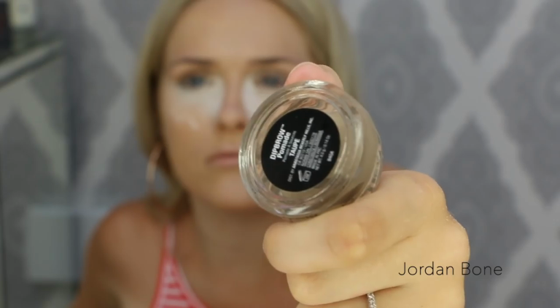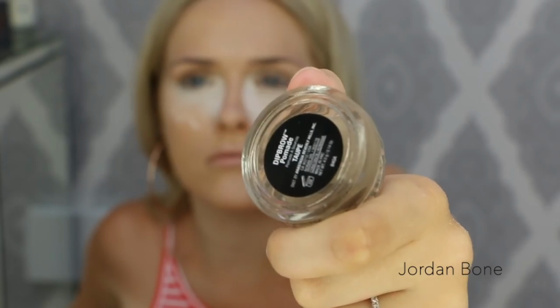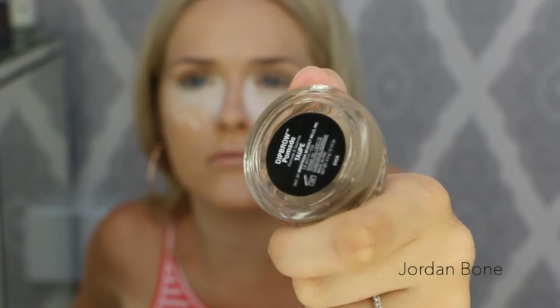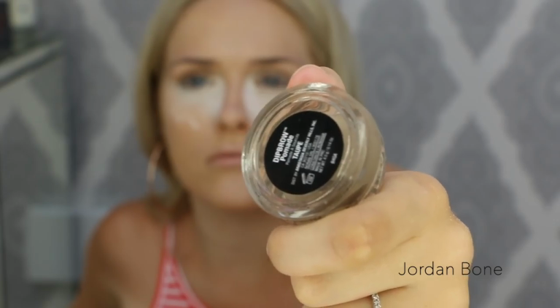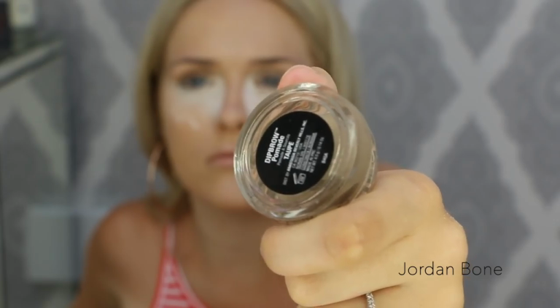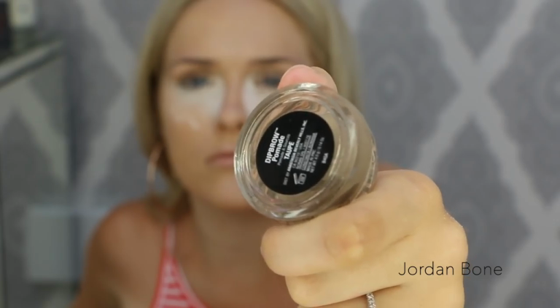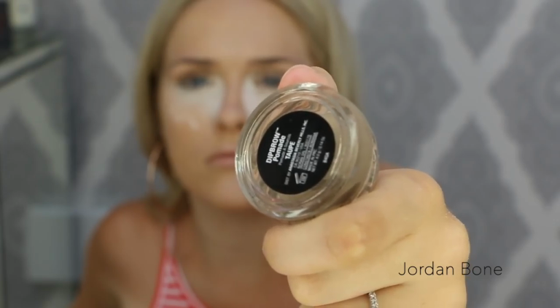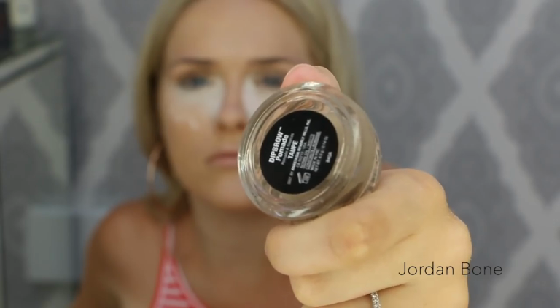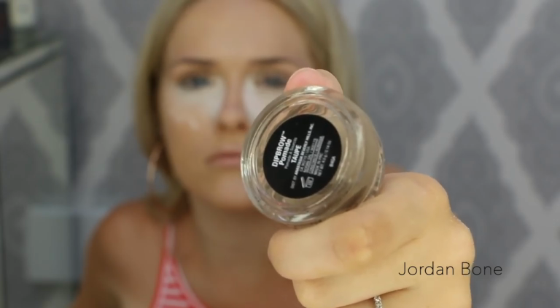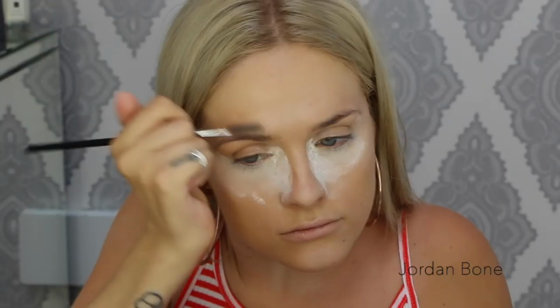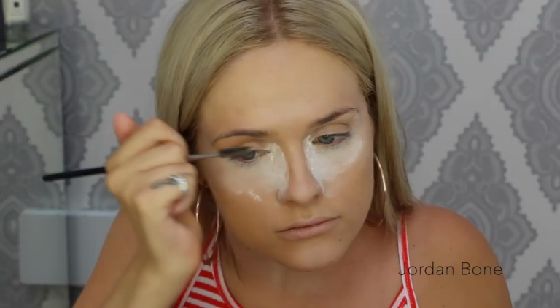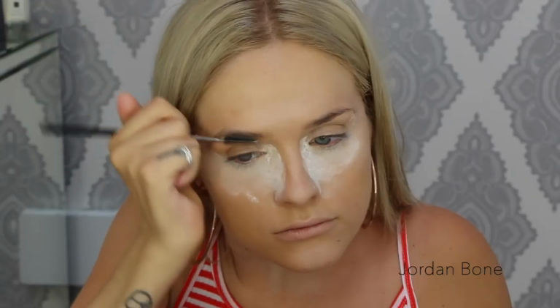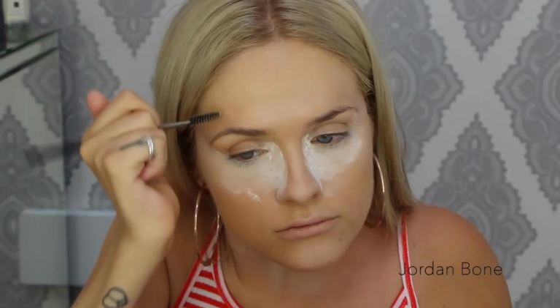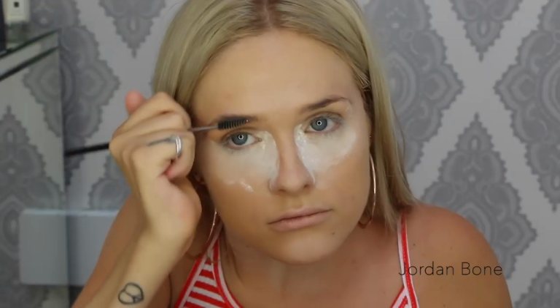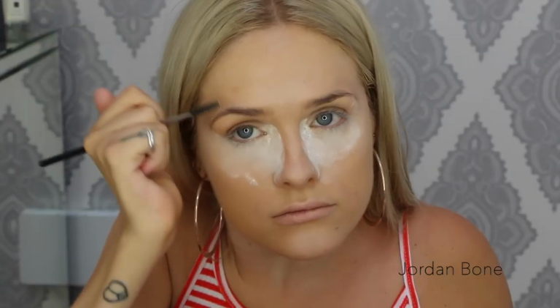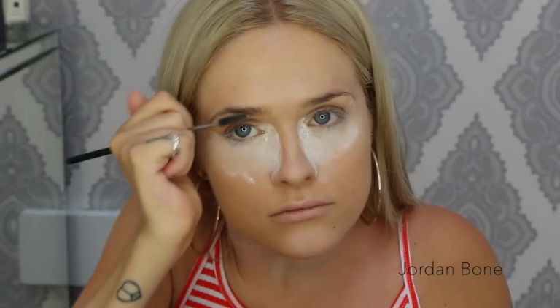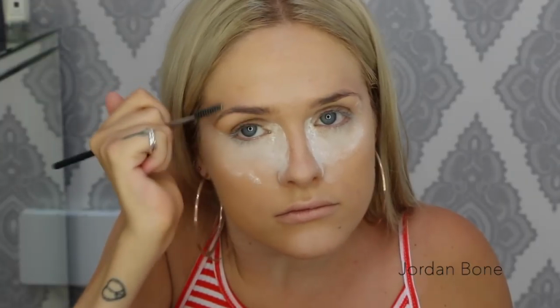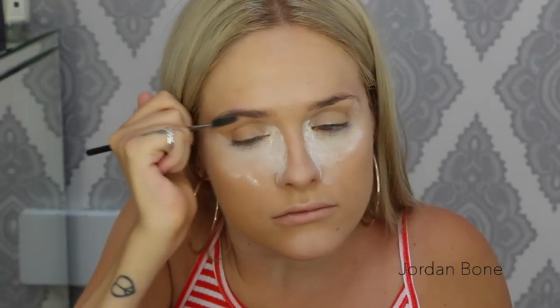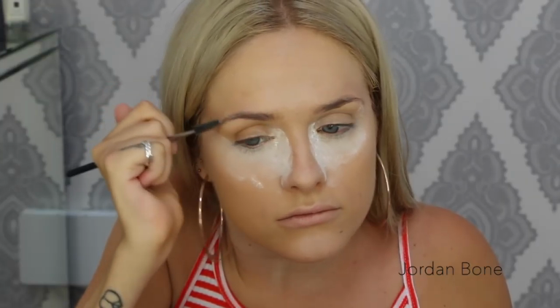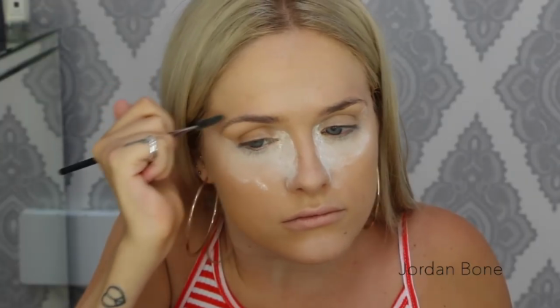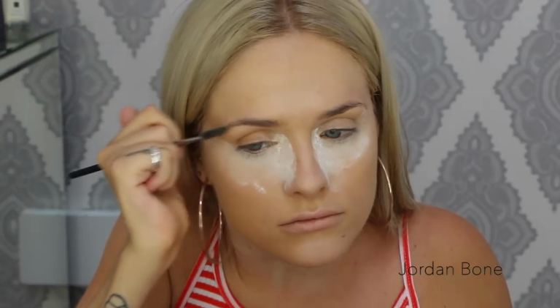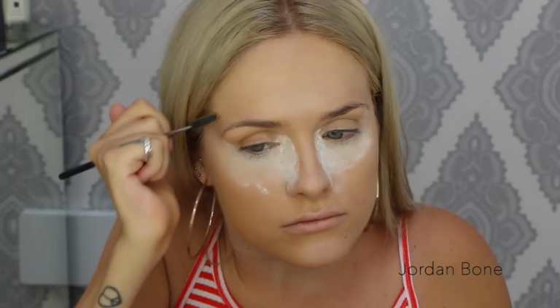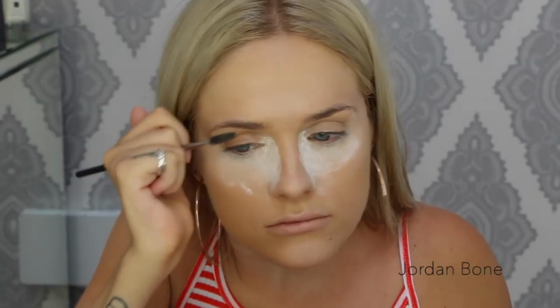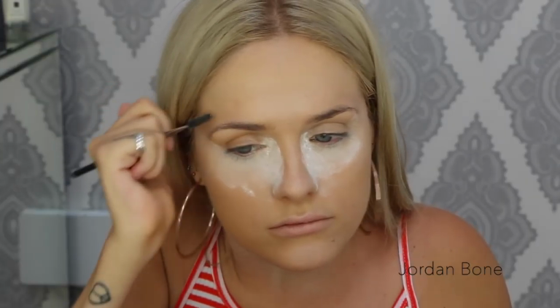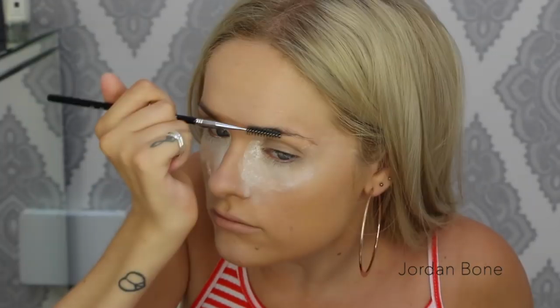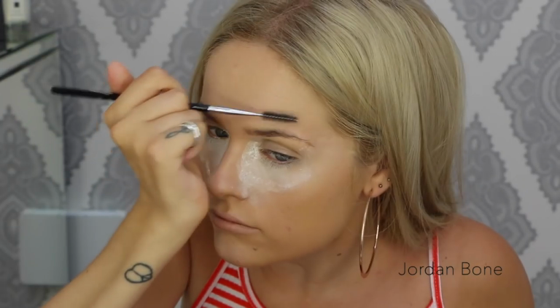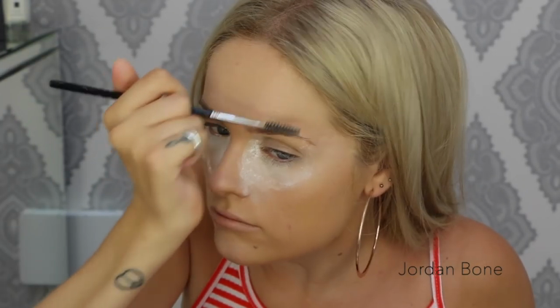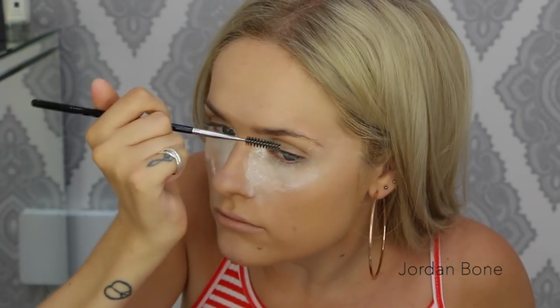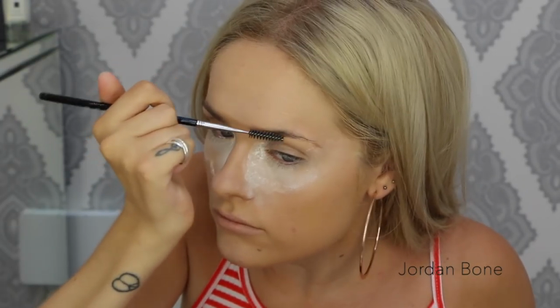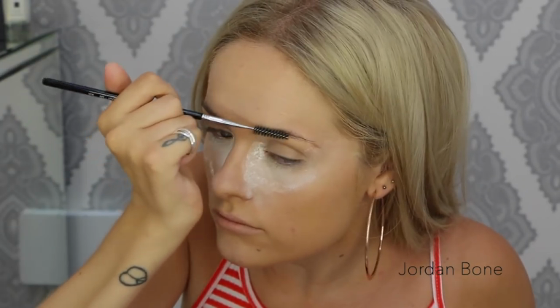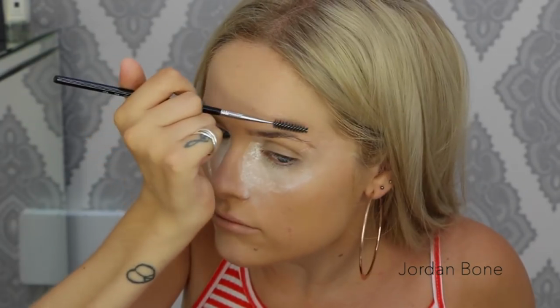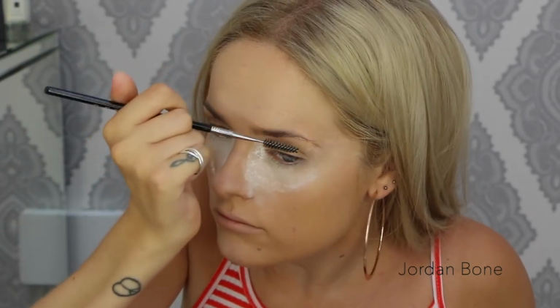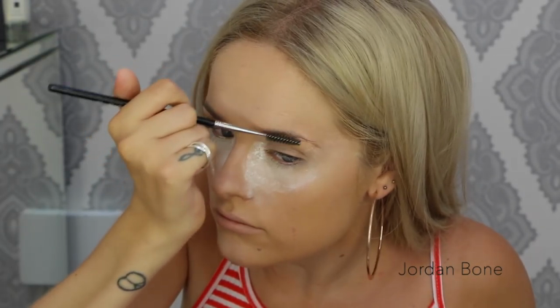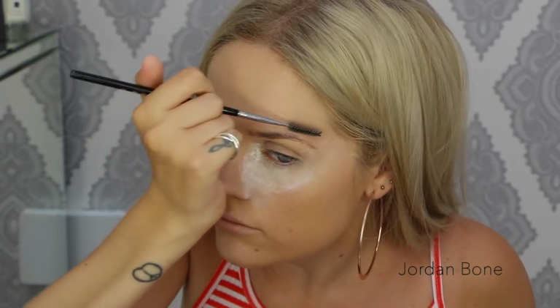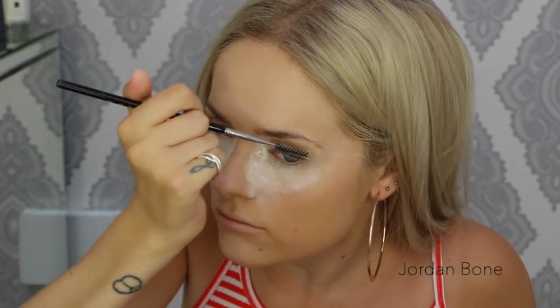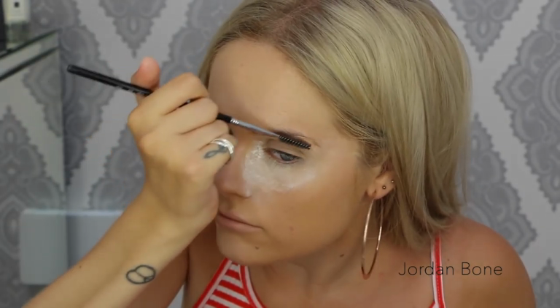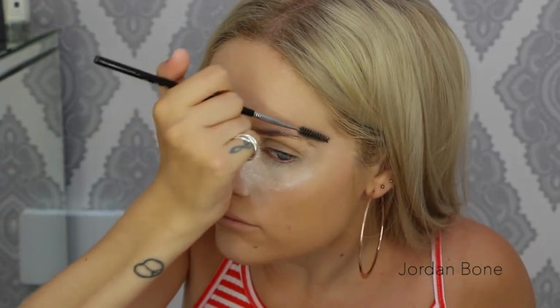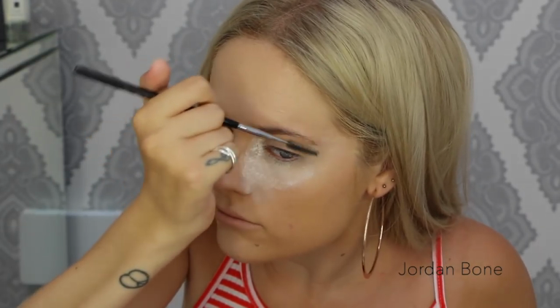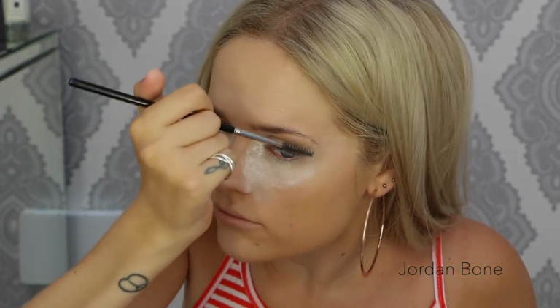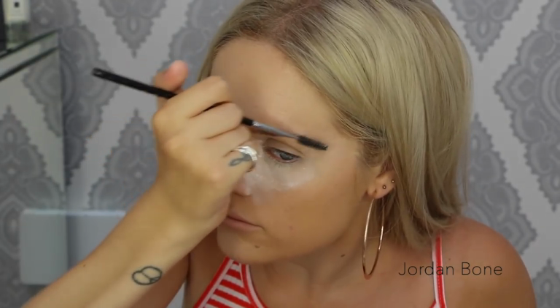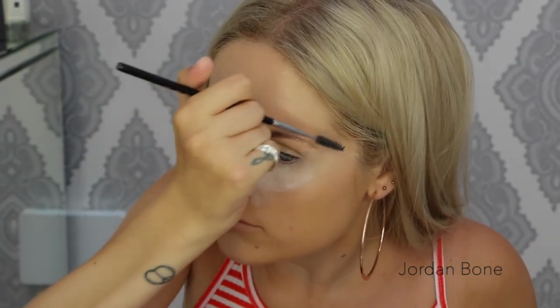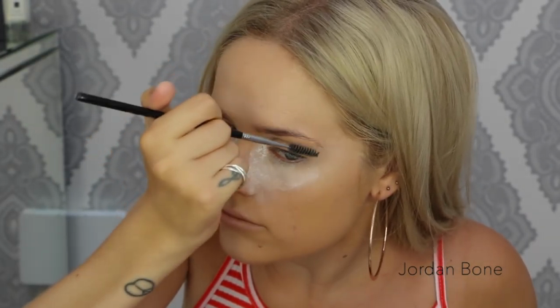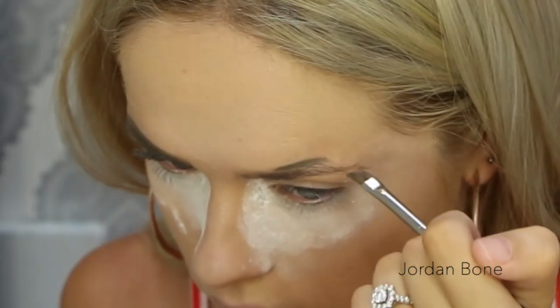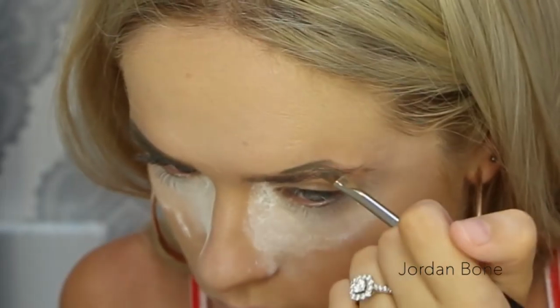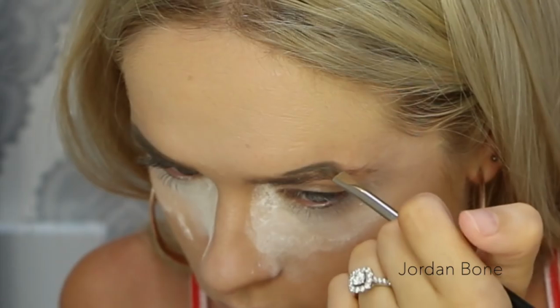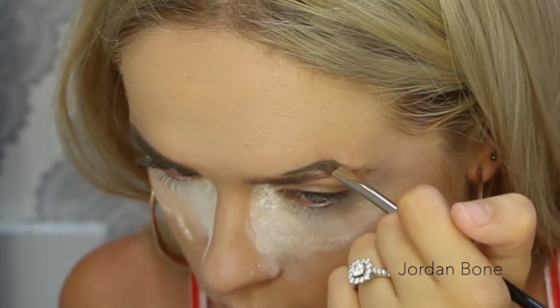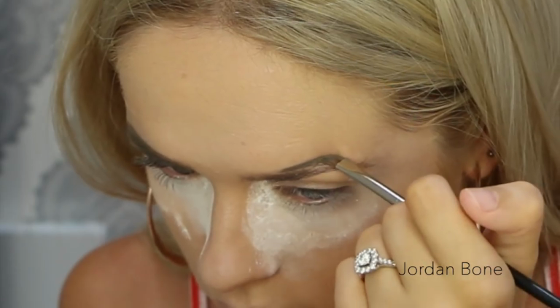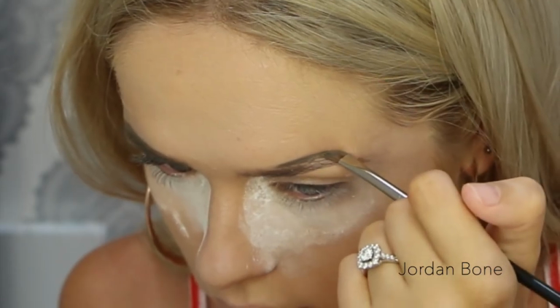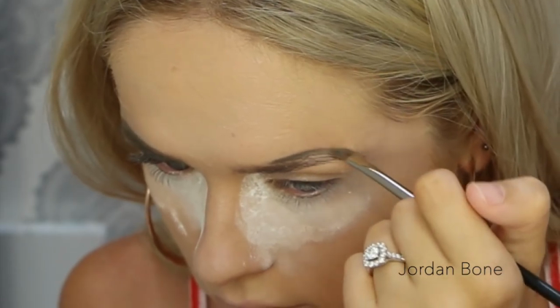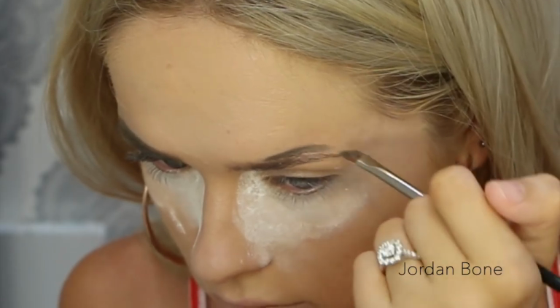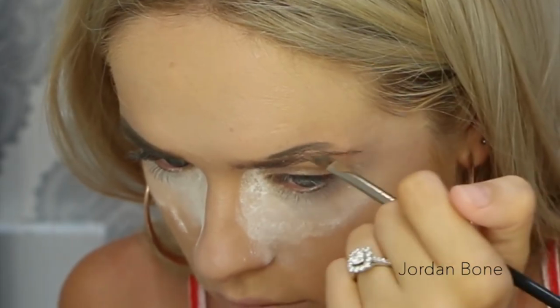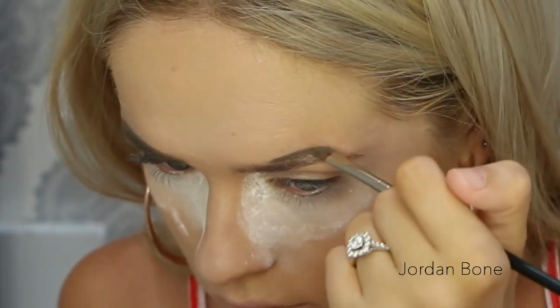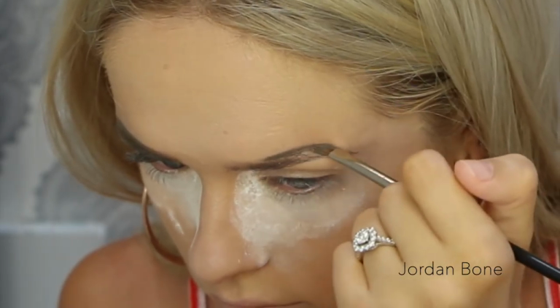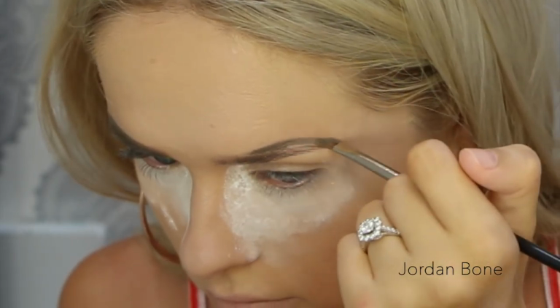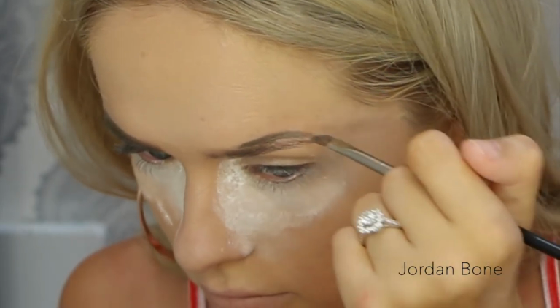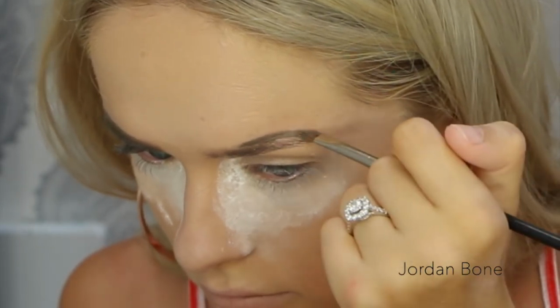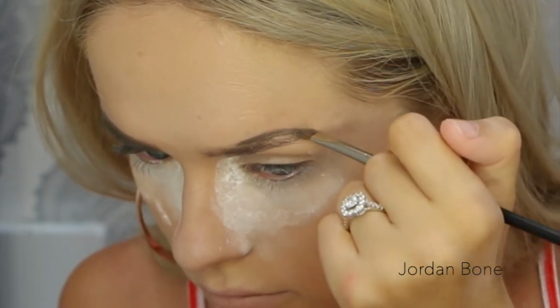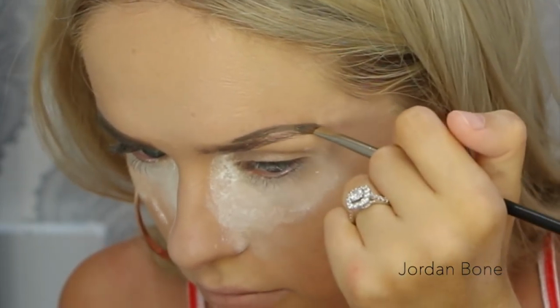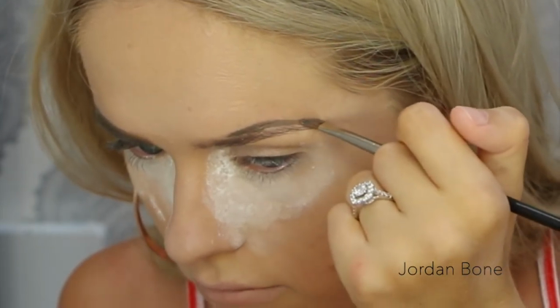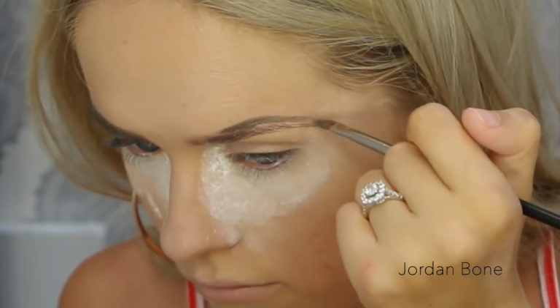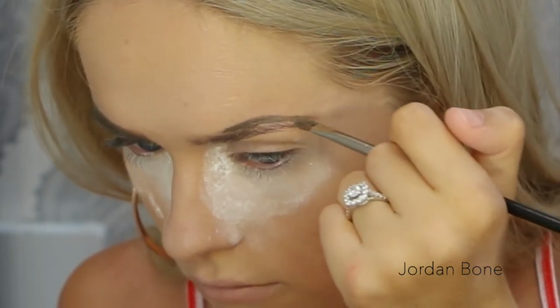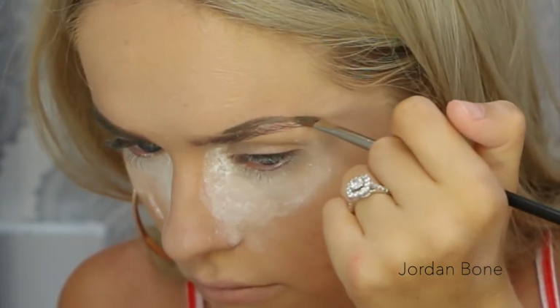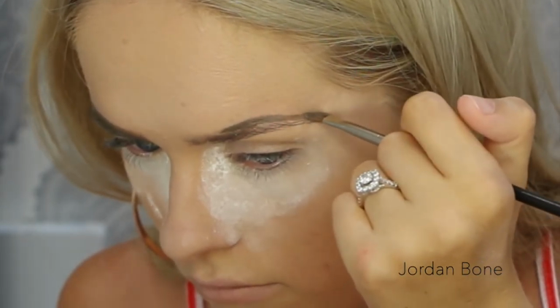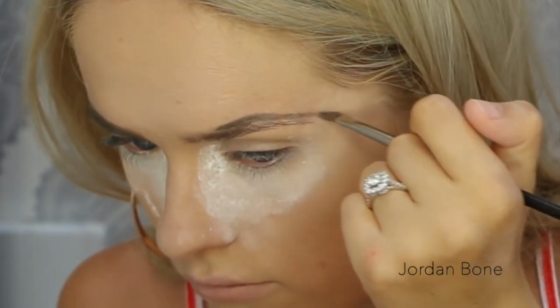Now I'm going to do my brows using the Anastasia Beverly Hills Dip Brow Pomade in the shade Taupe, and I'm just going to fill in my brows.